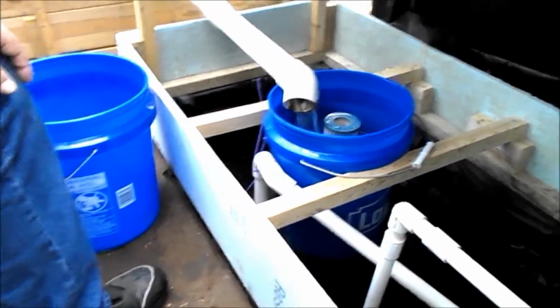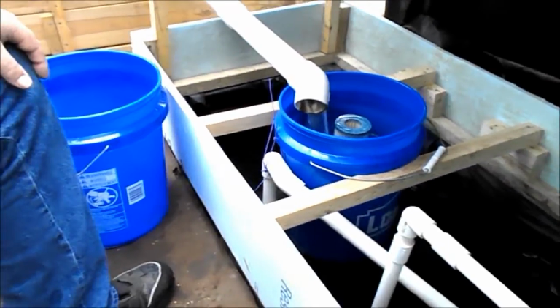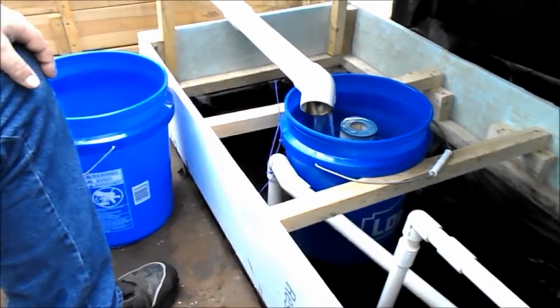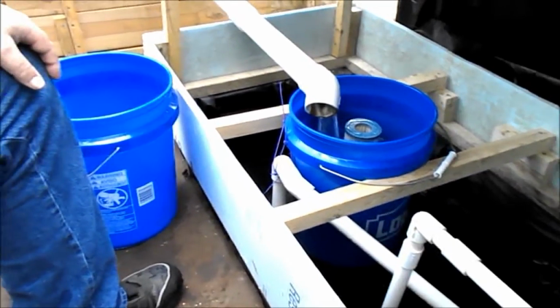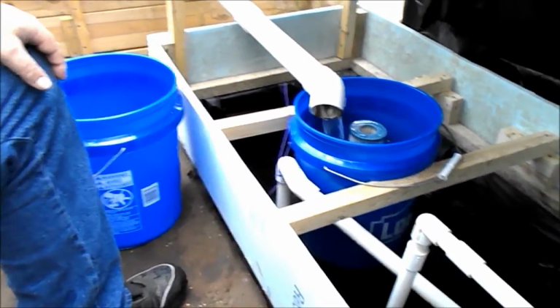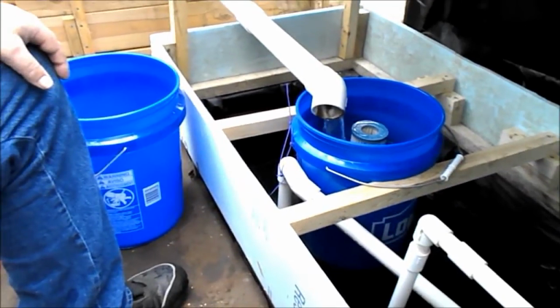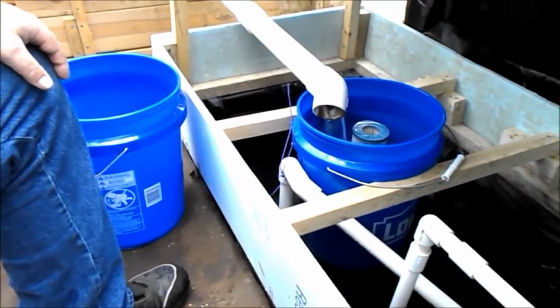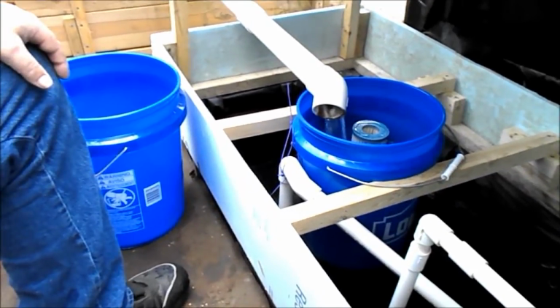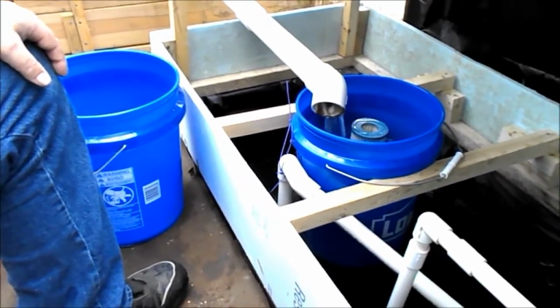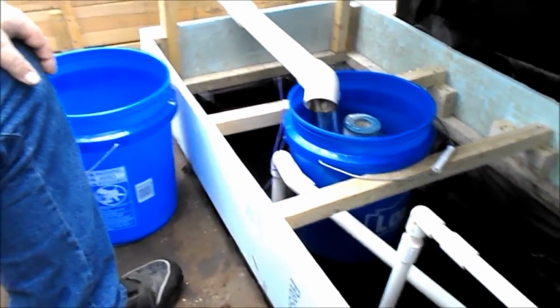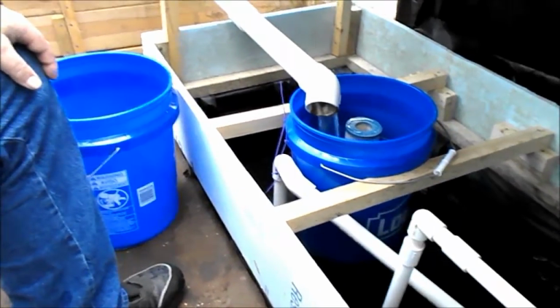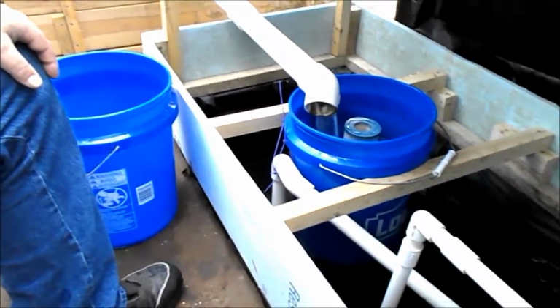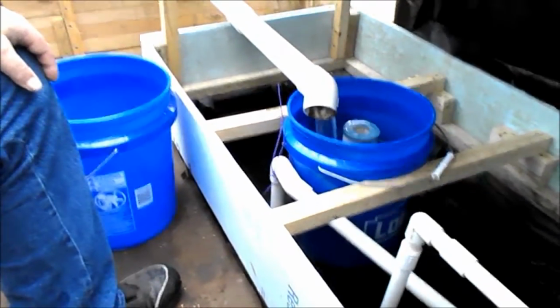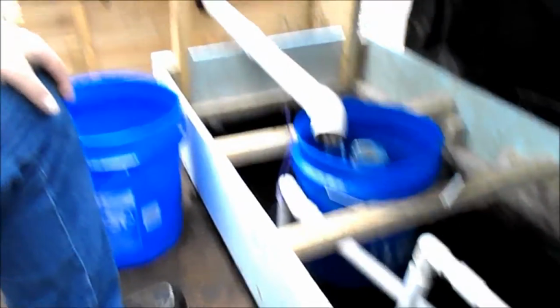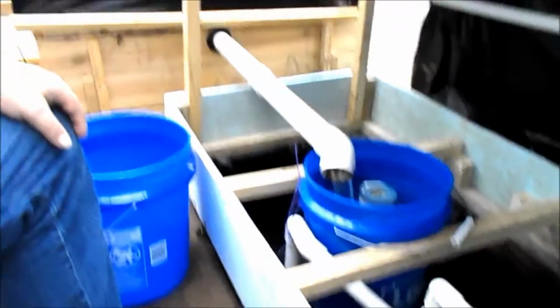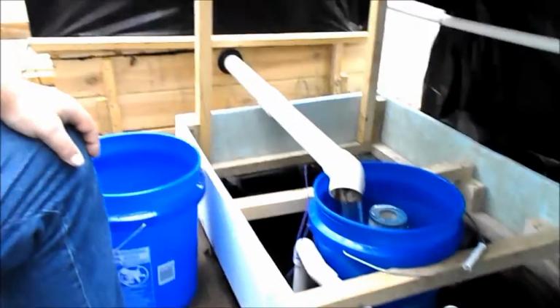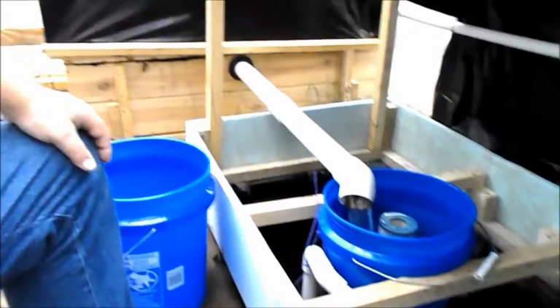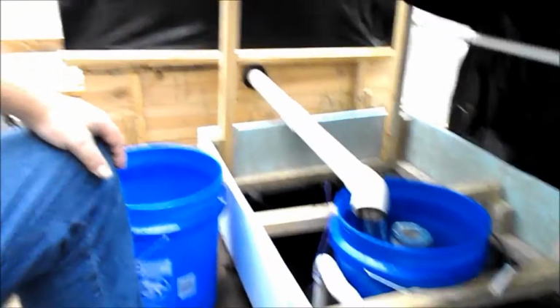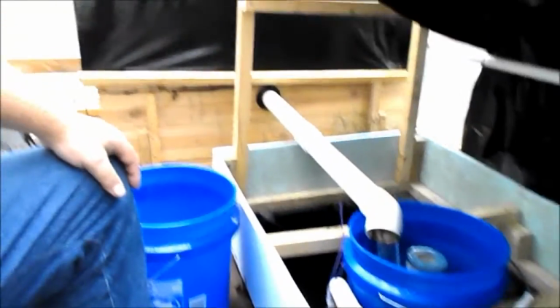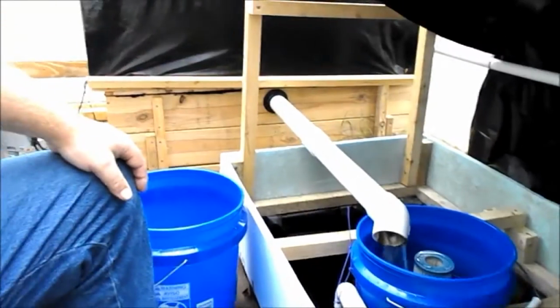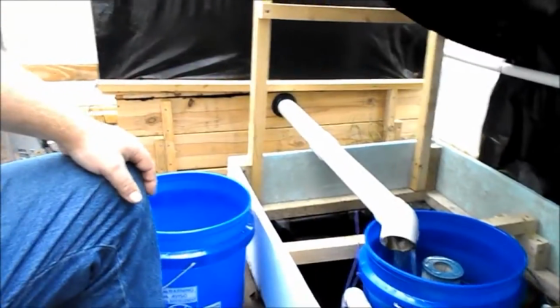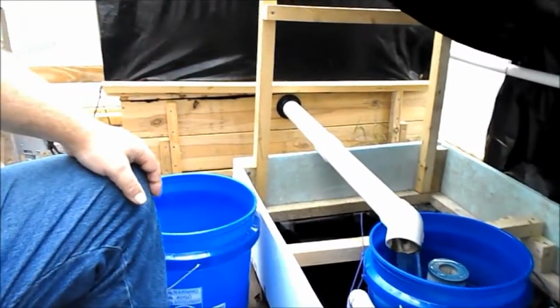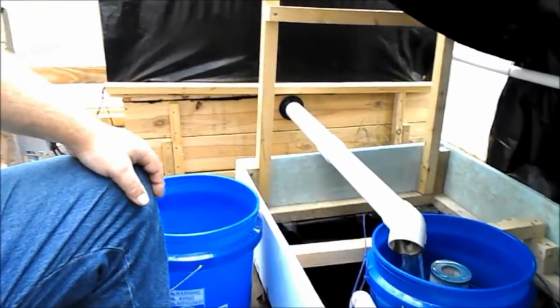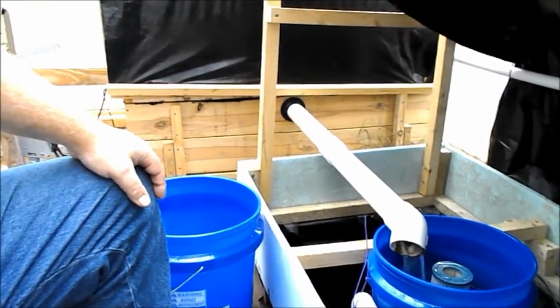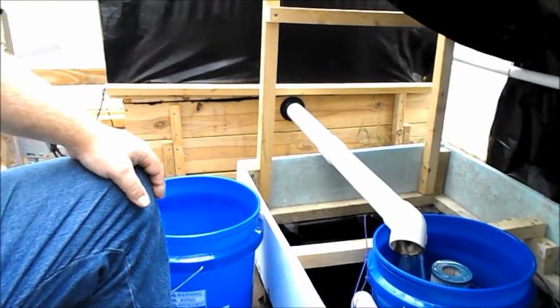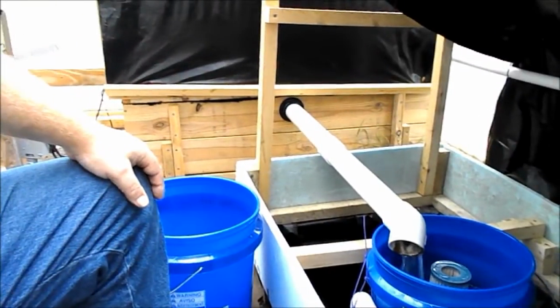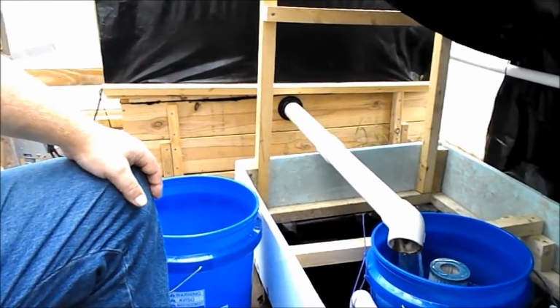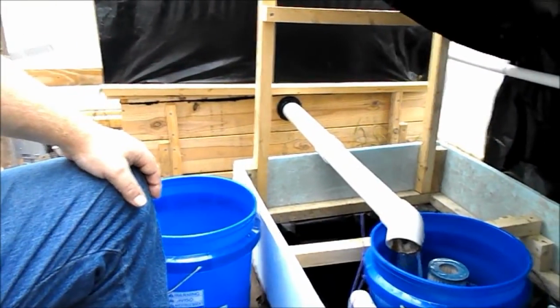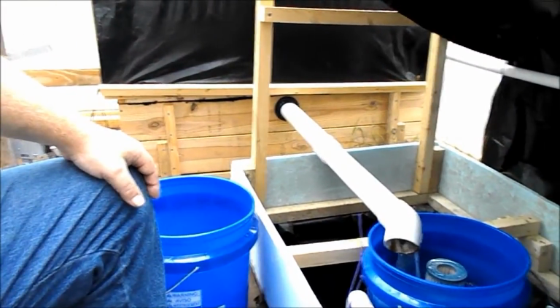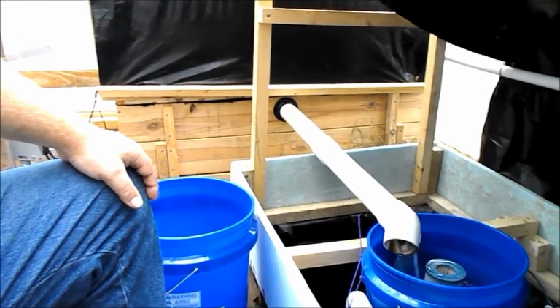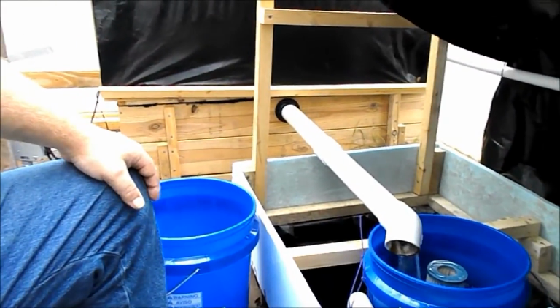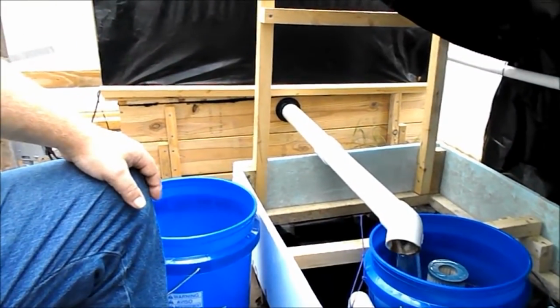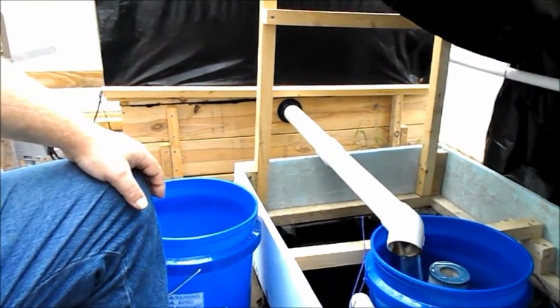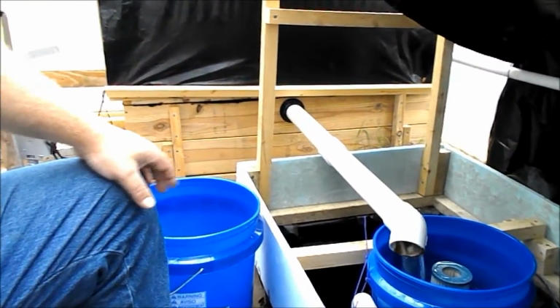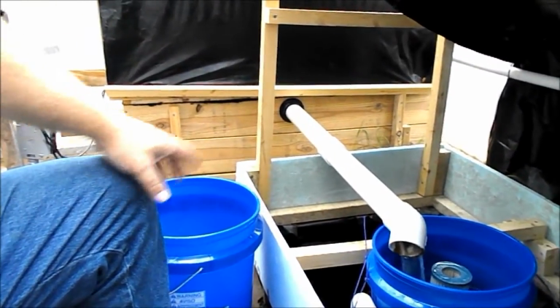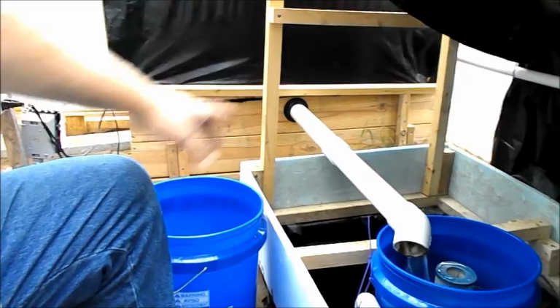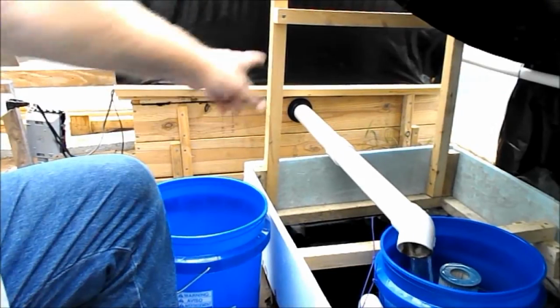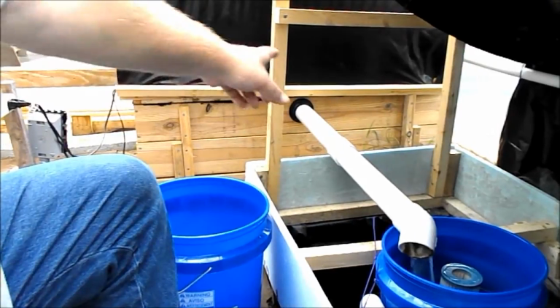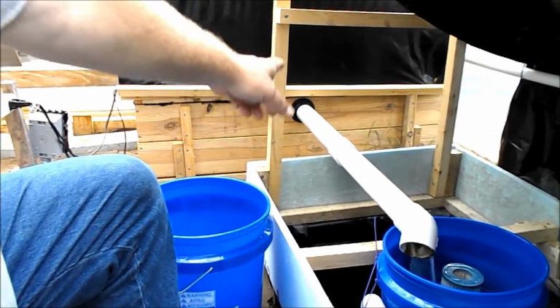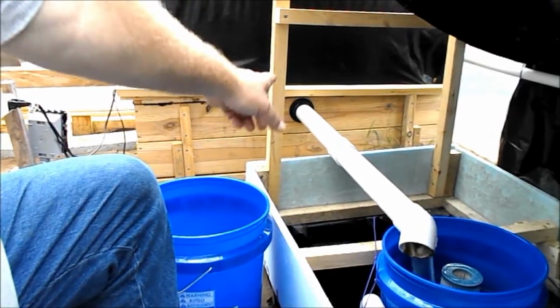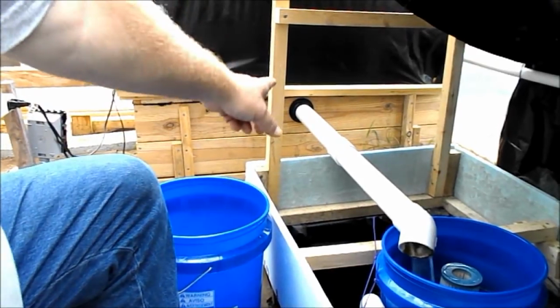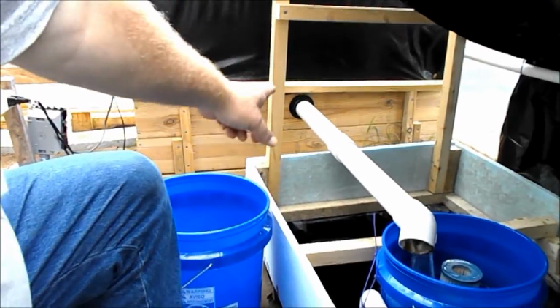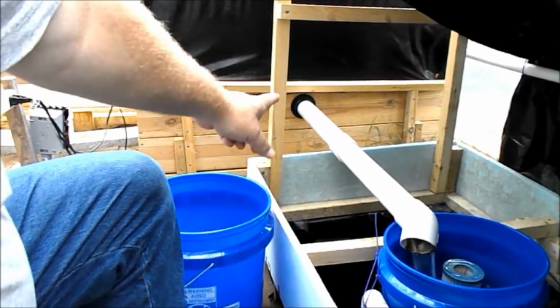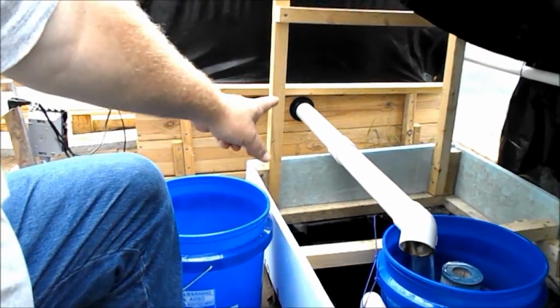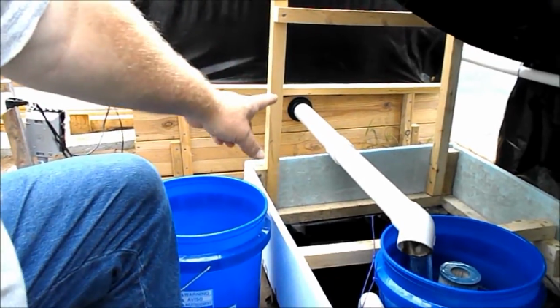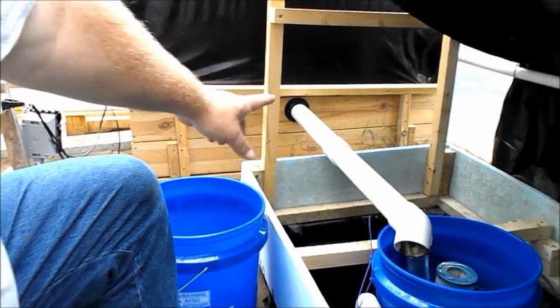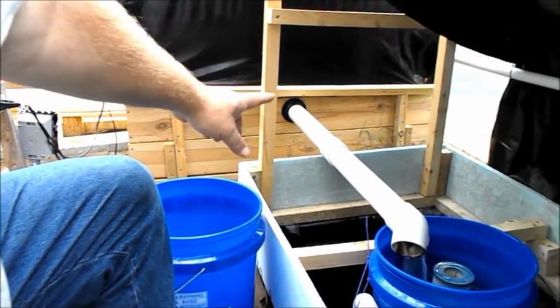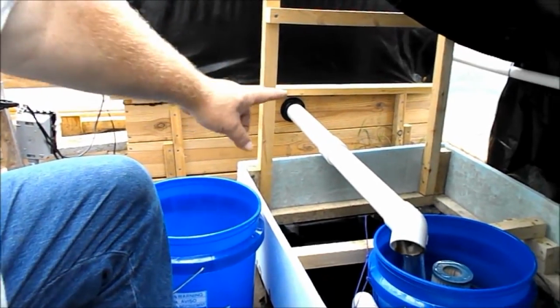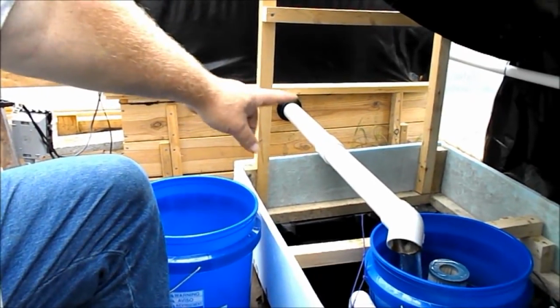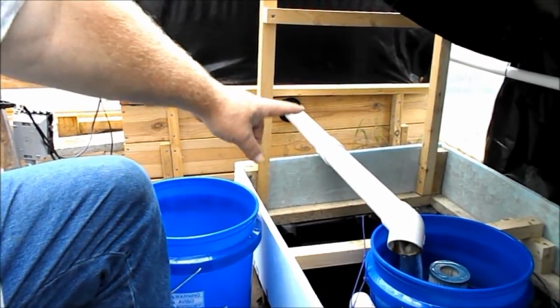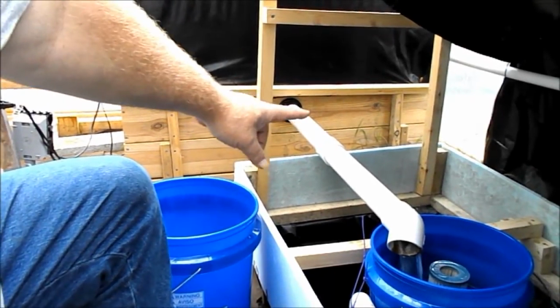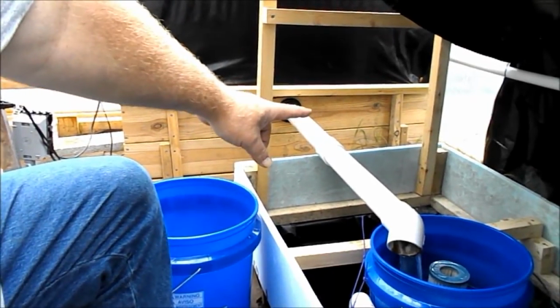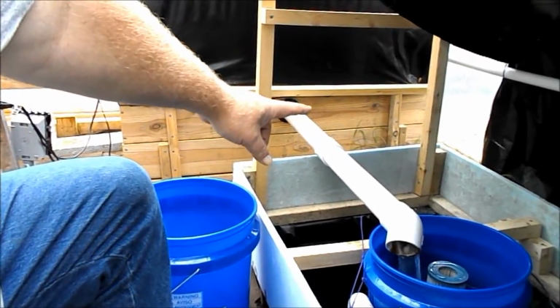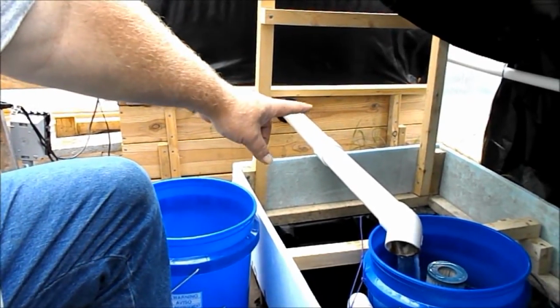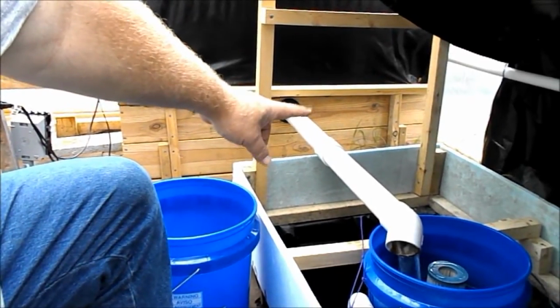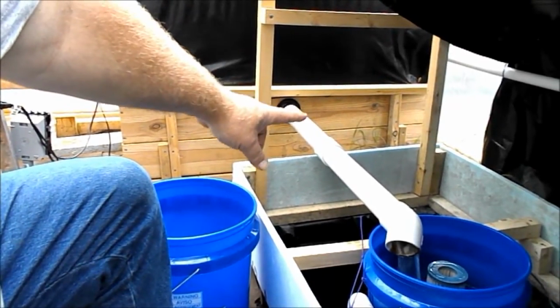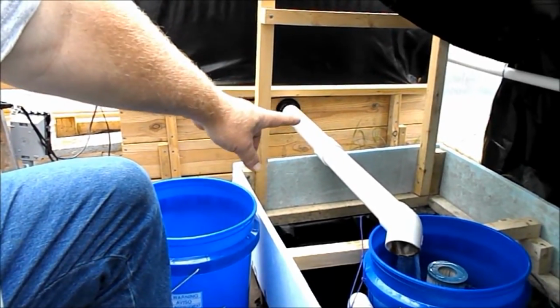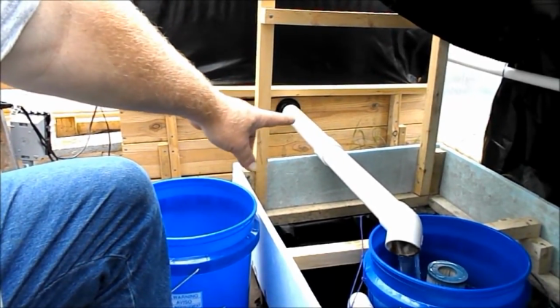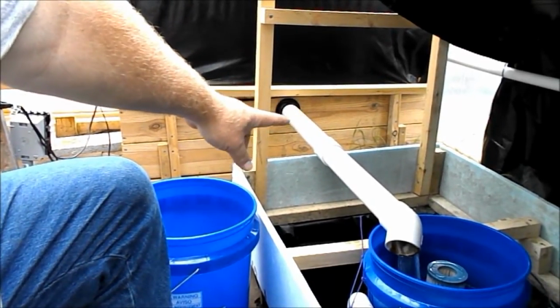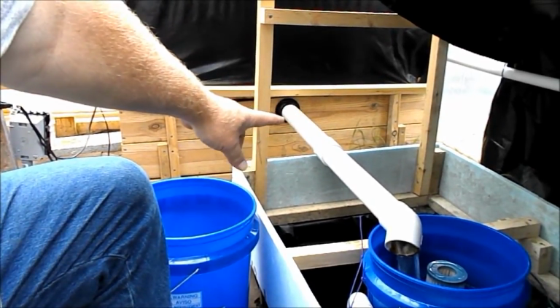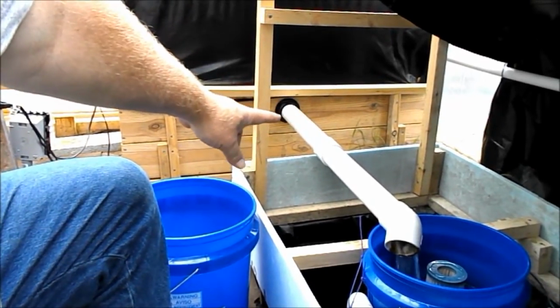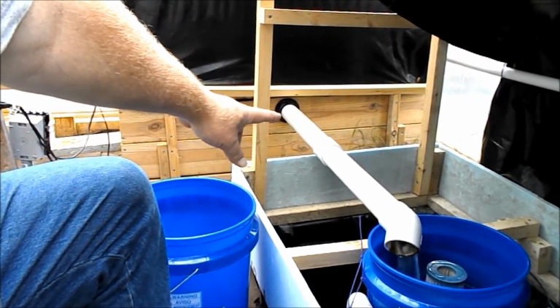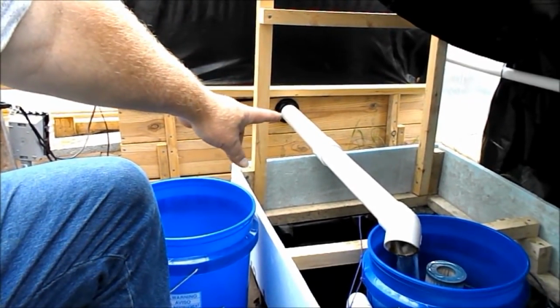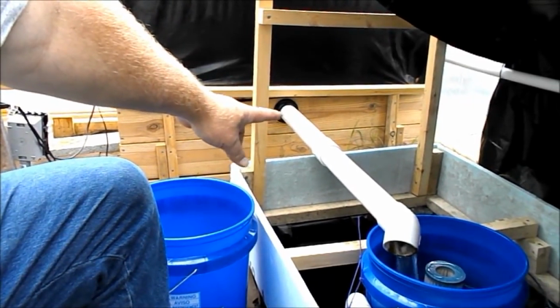About the only place I have any PVC glue in here is right there.